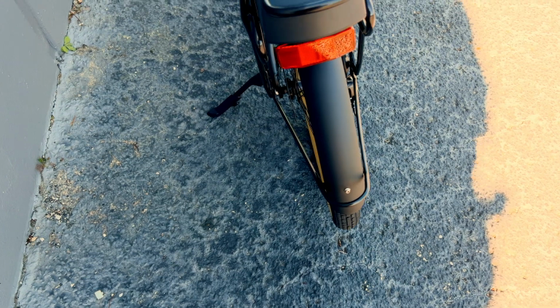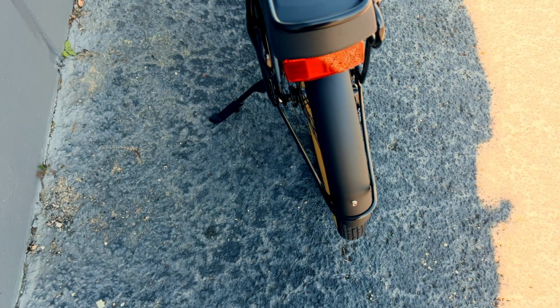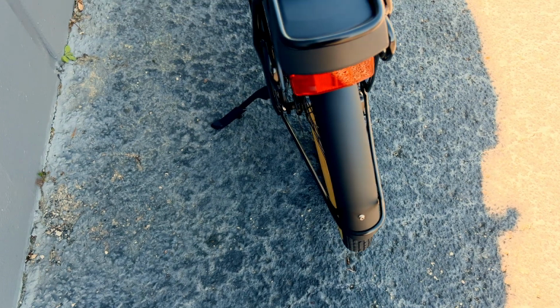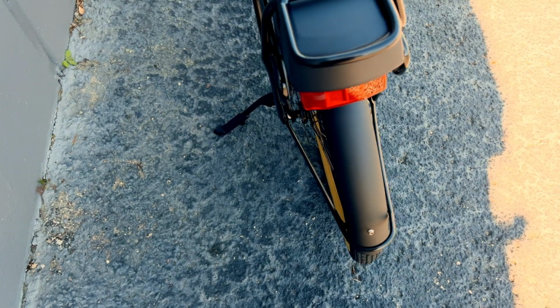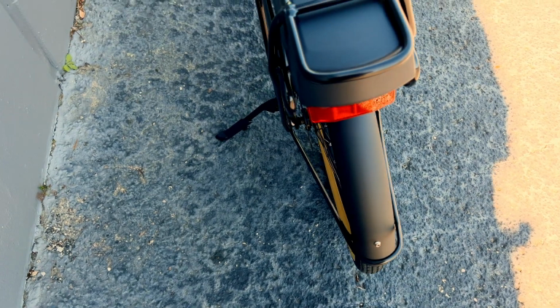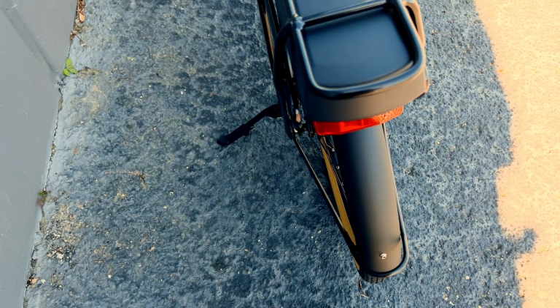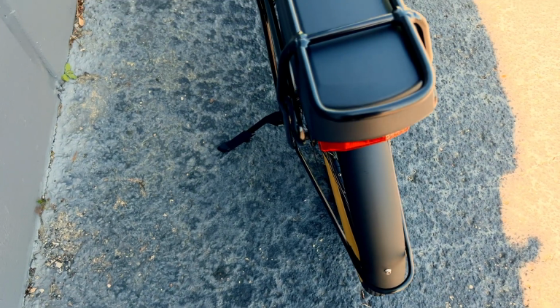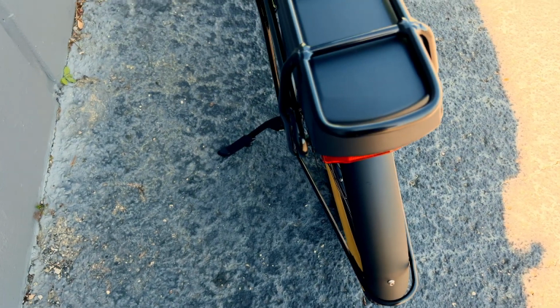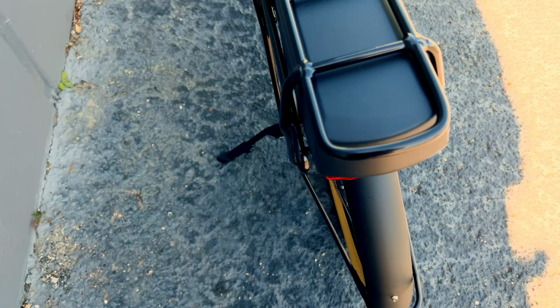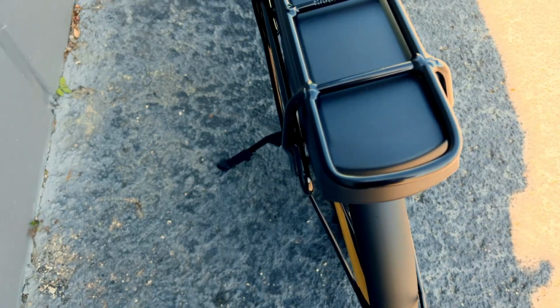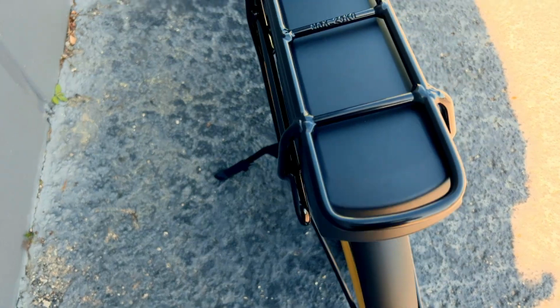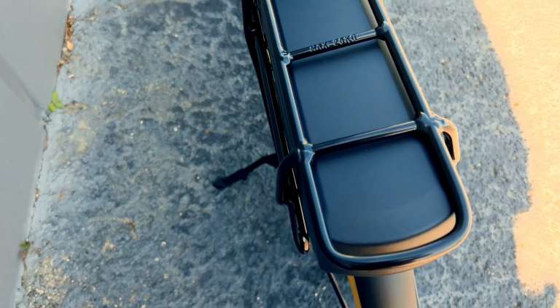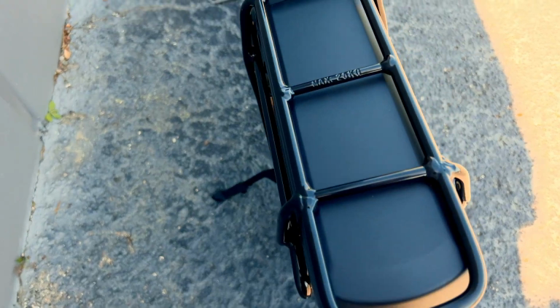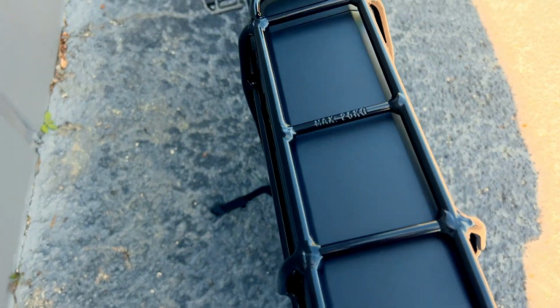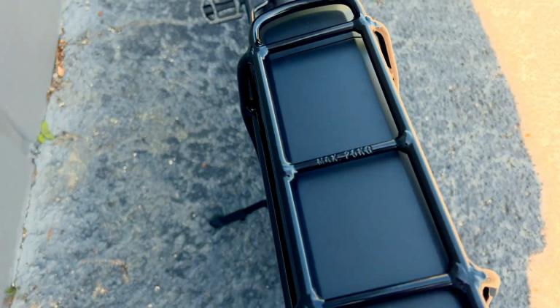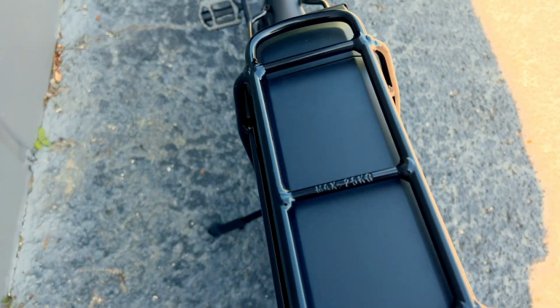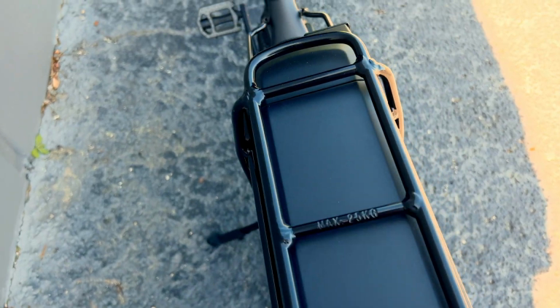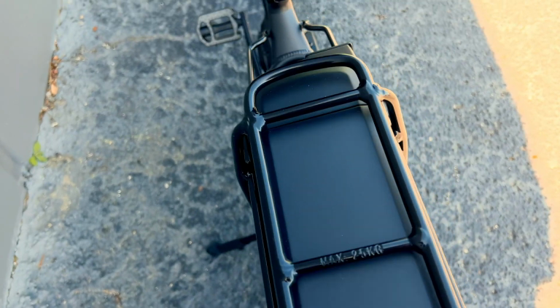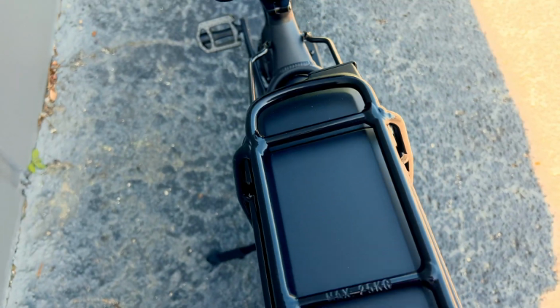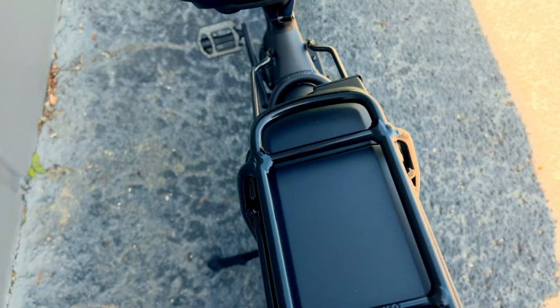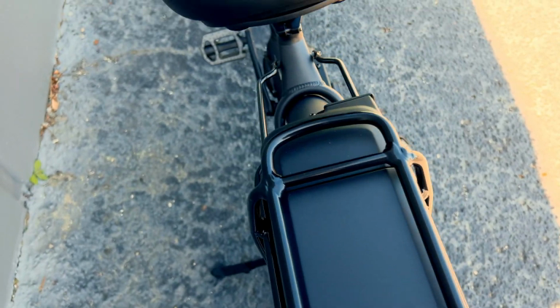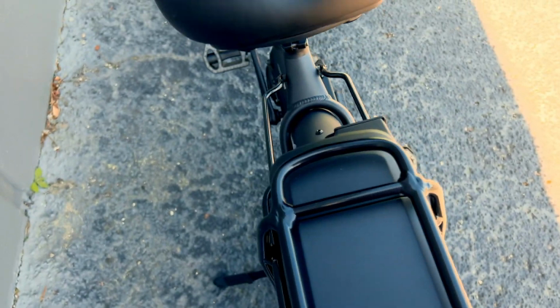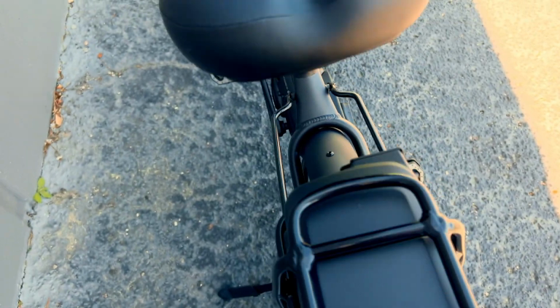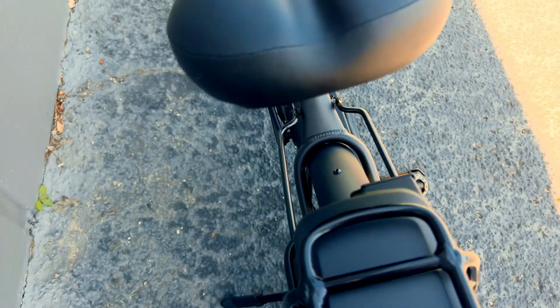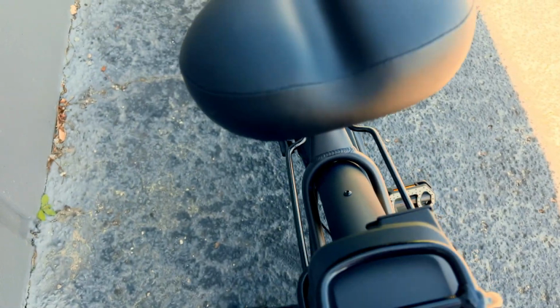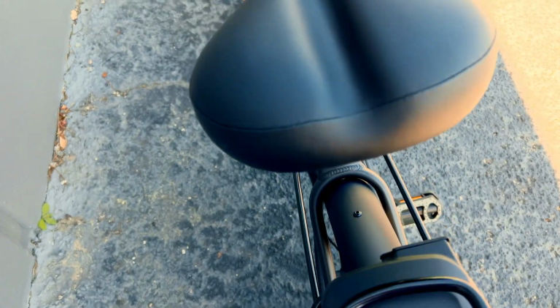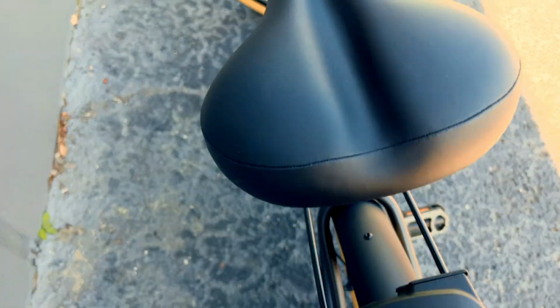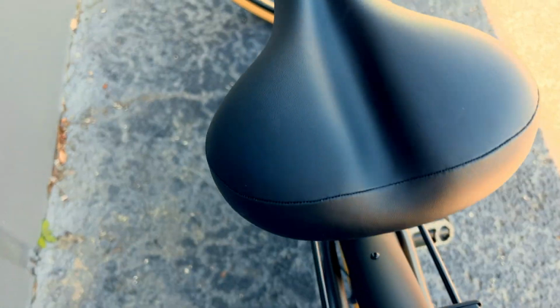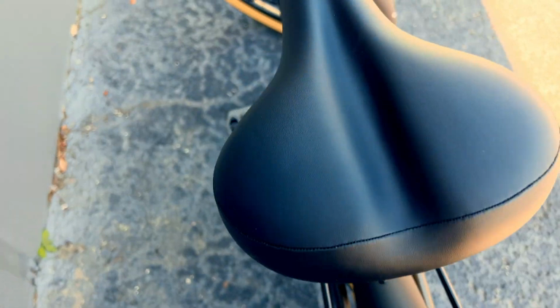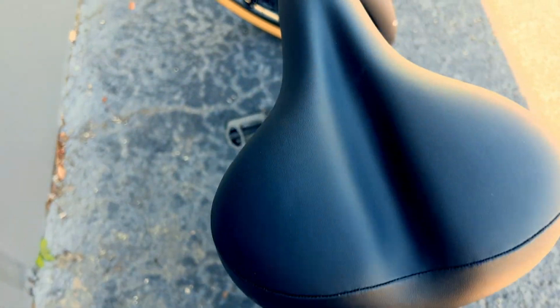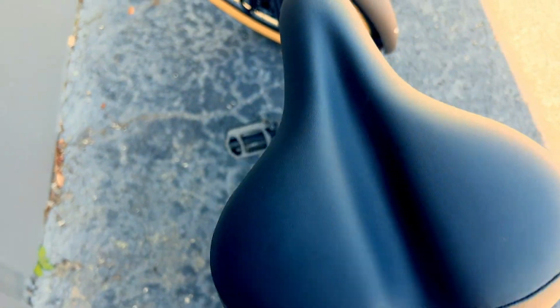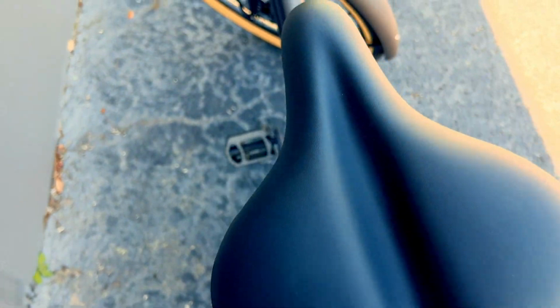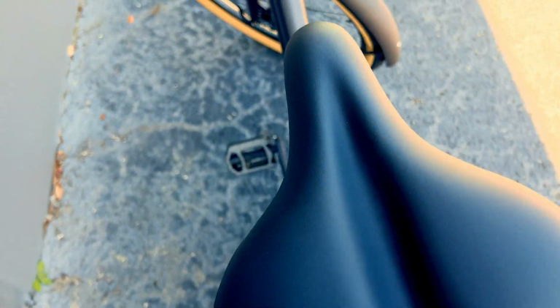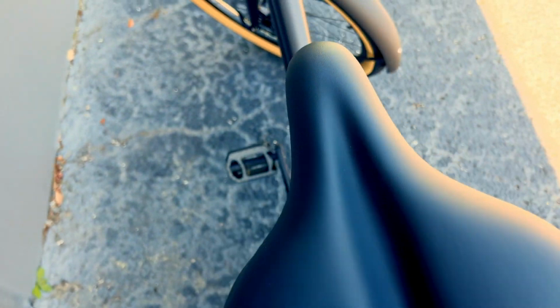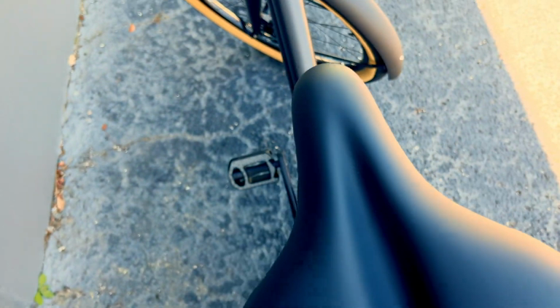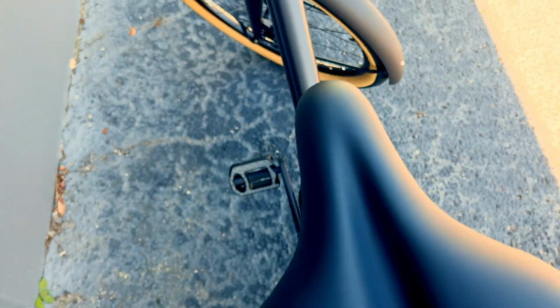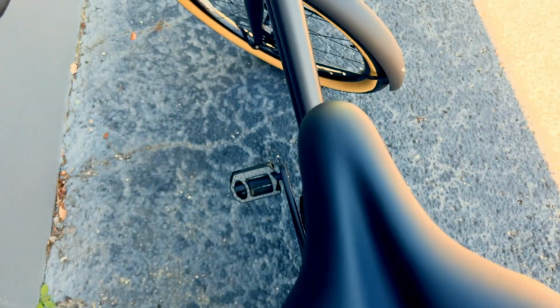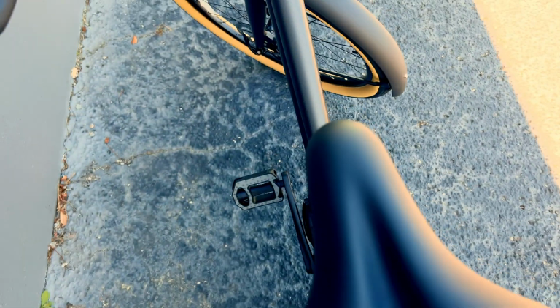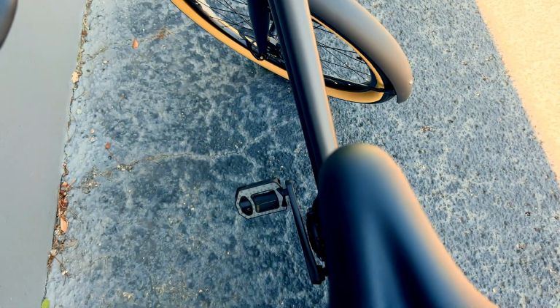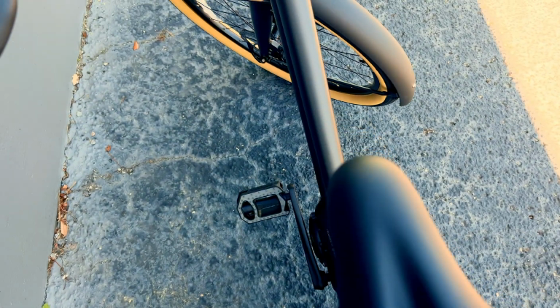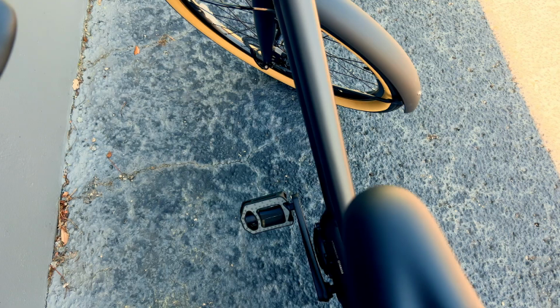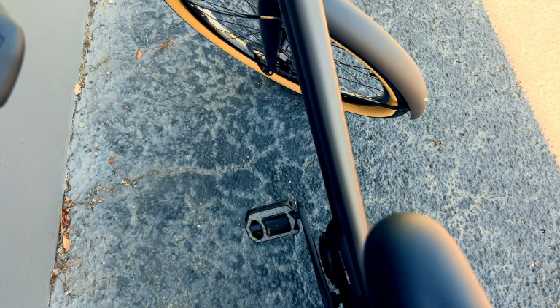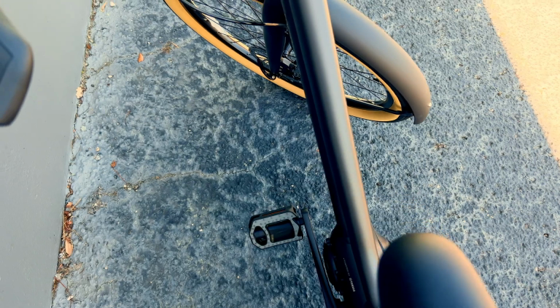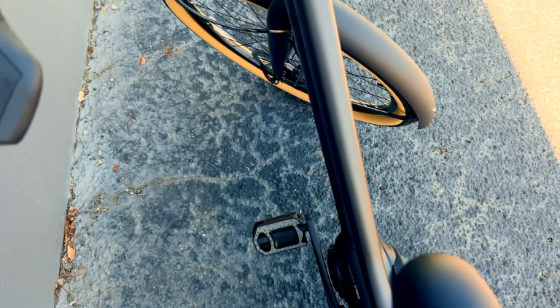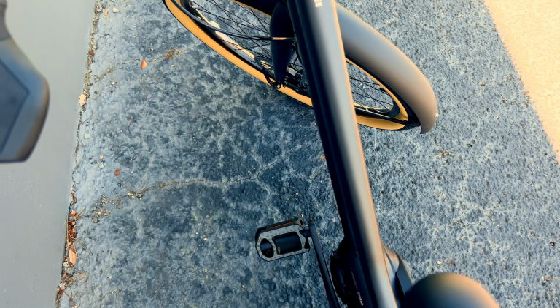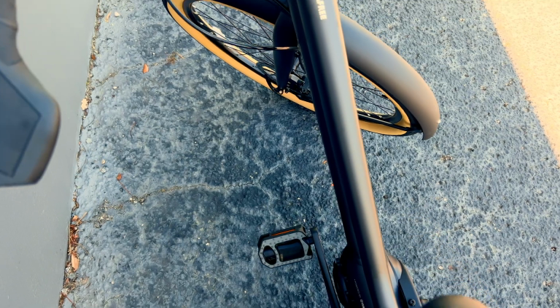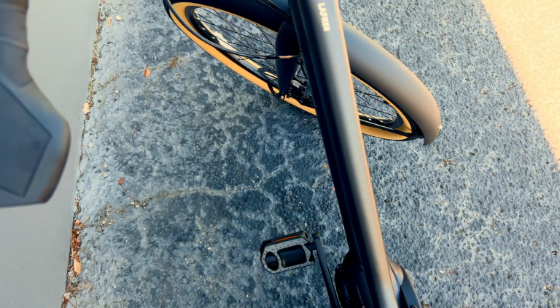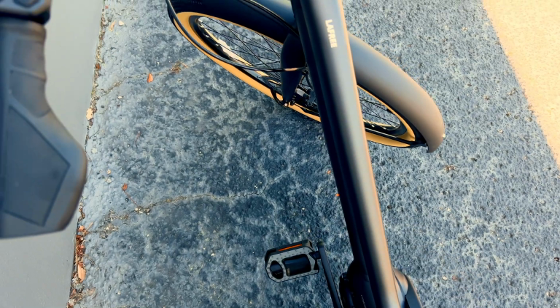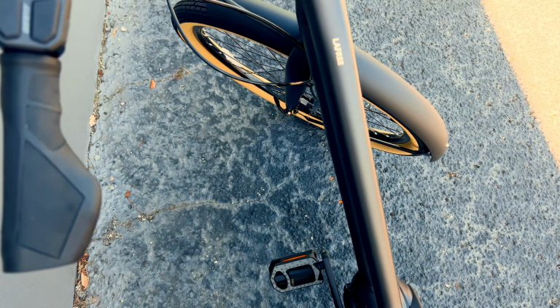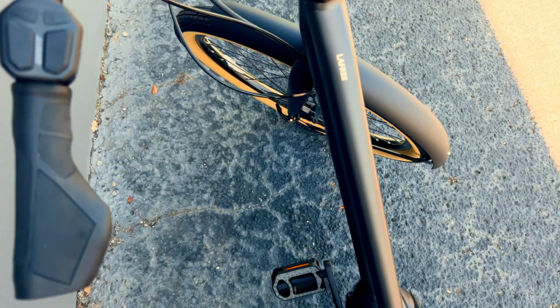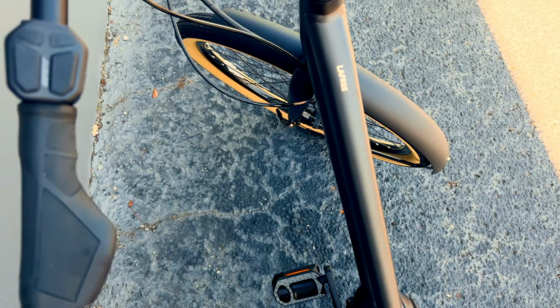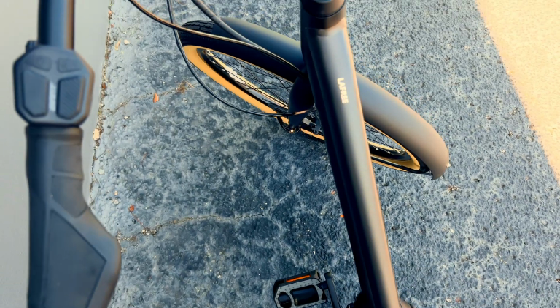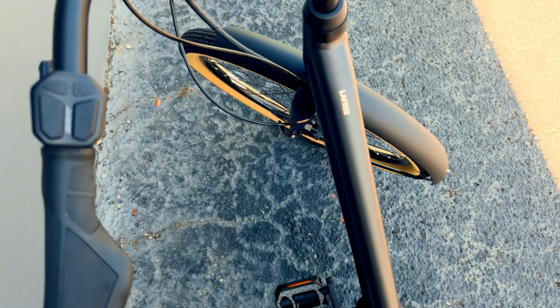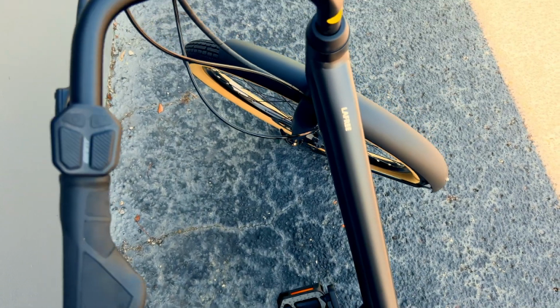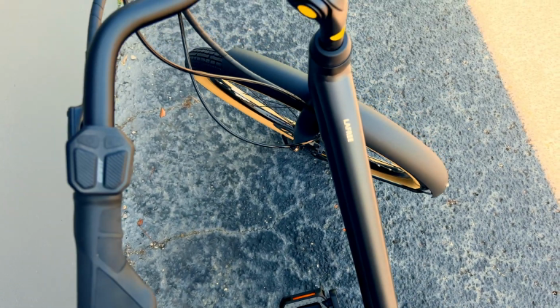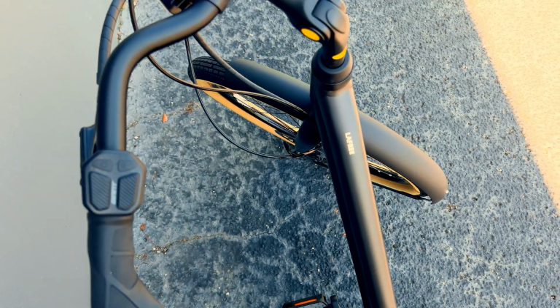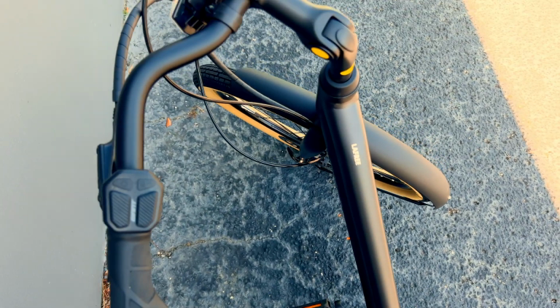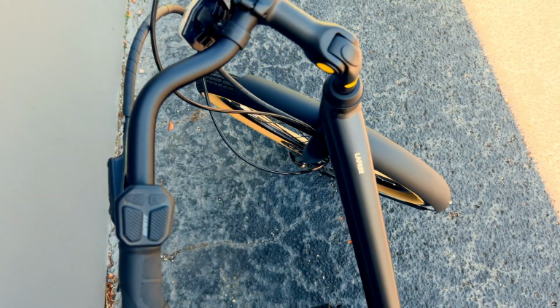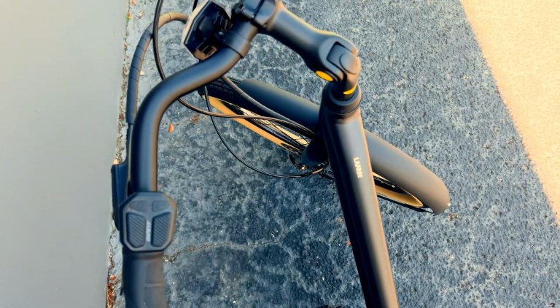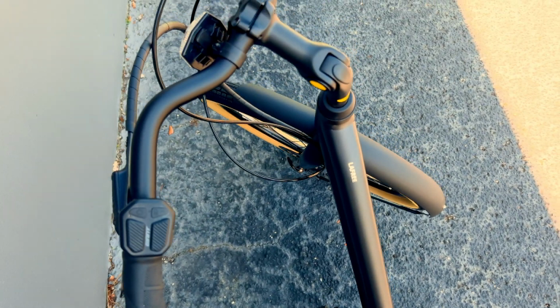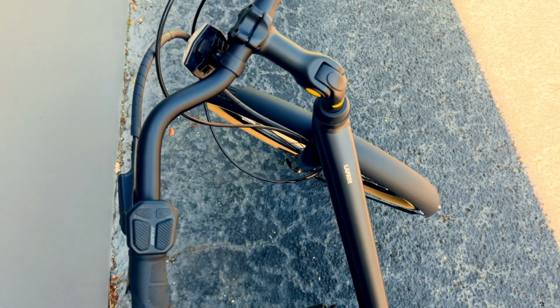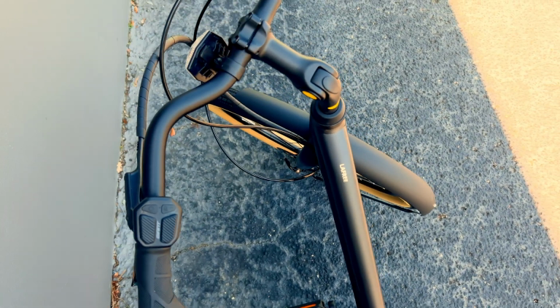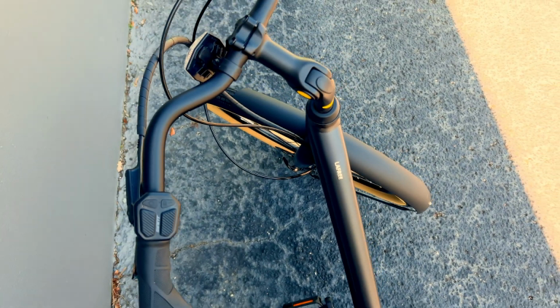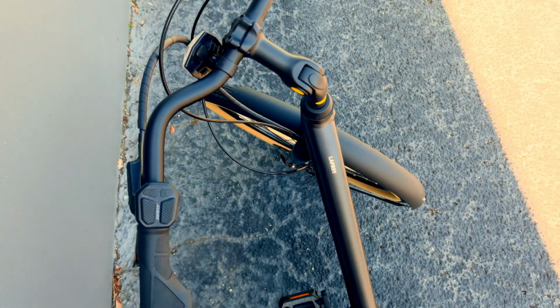LaFree's step-through comfort design makes it easy to get on and off, and the lower centralized motor position allows for a nice stable ride.